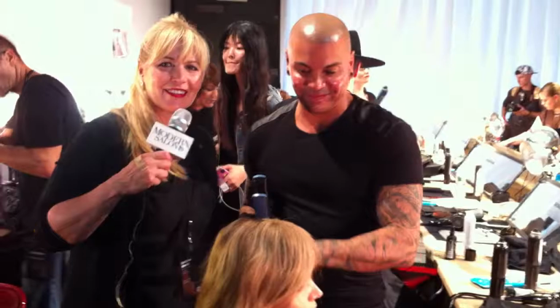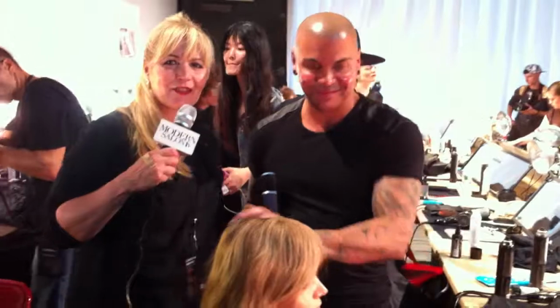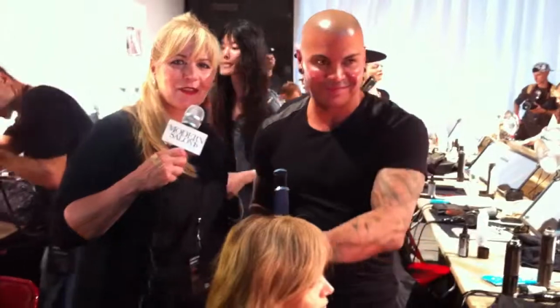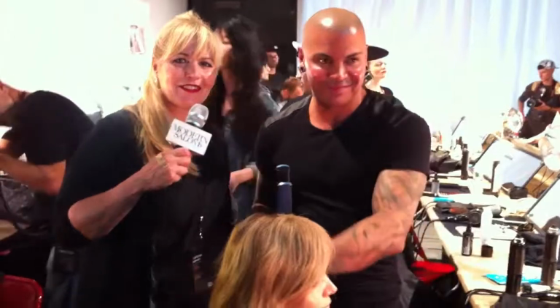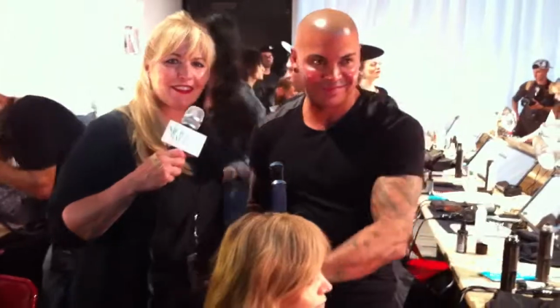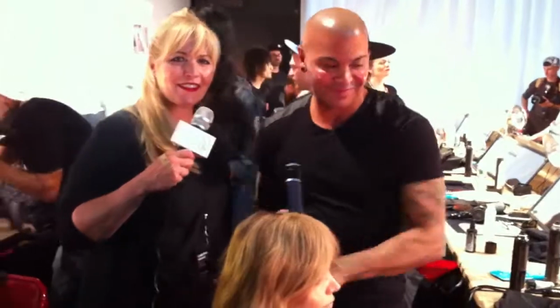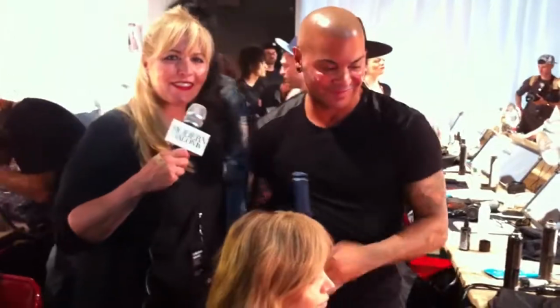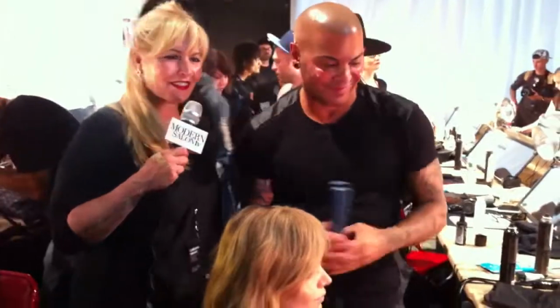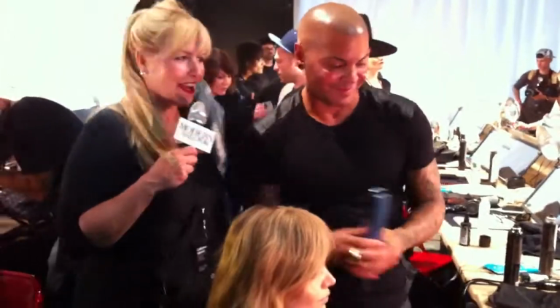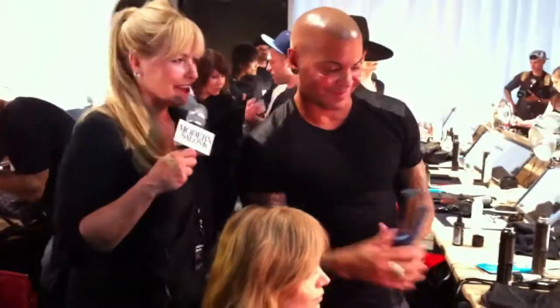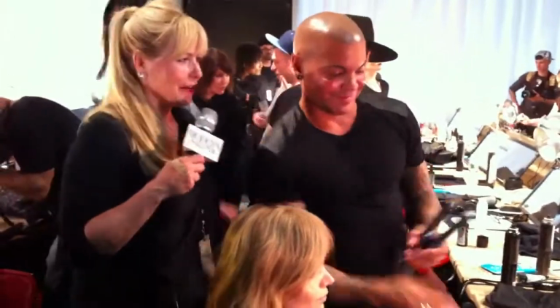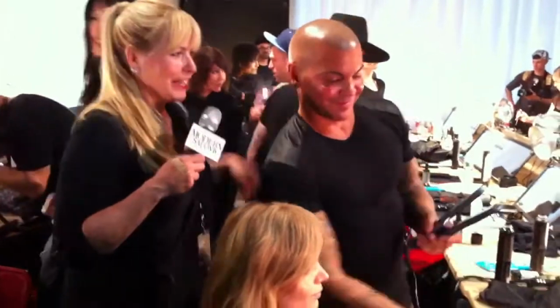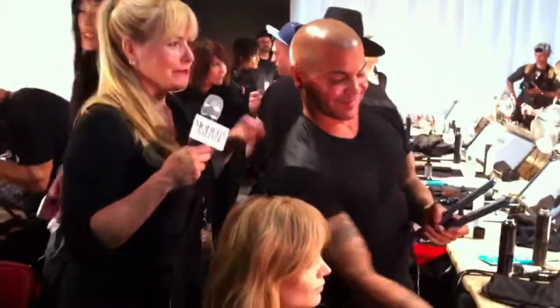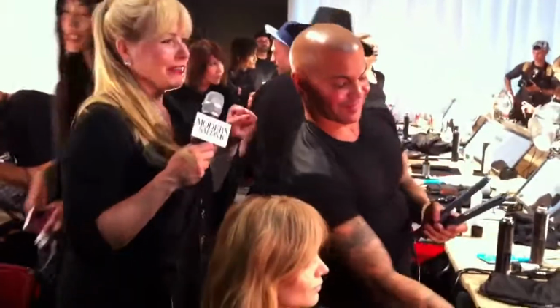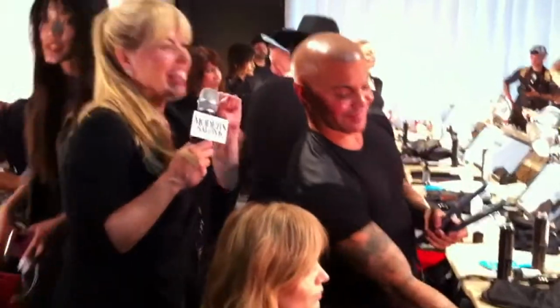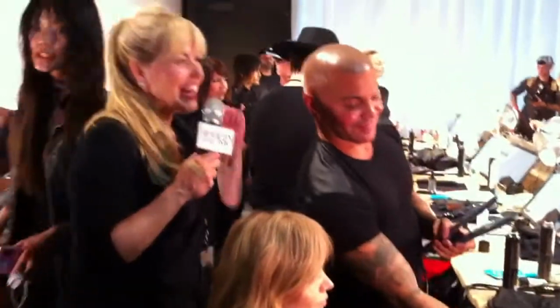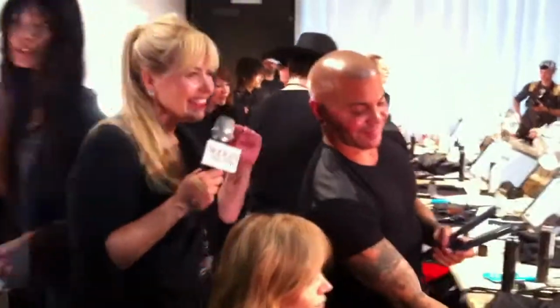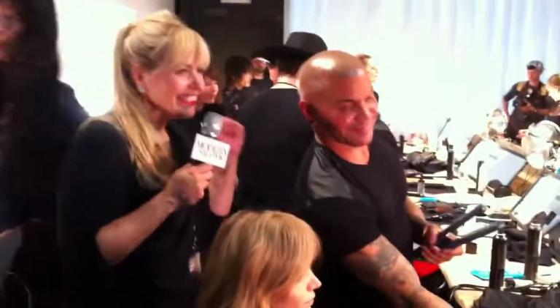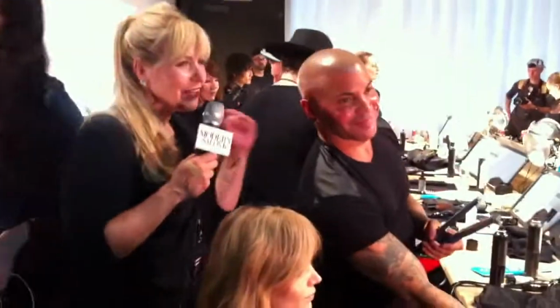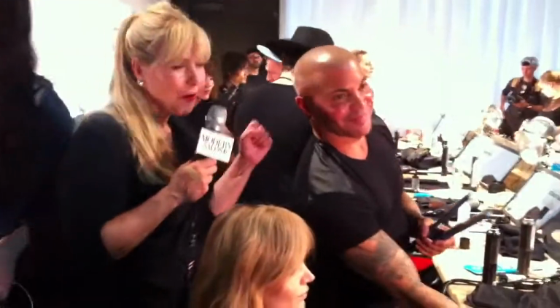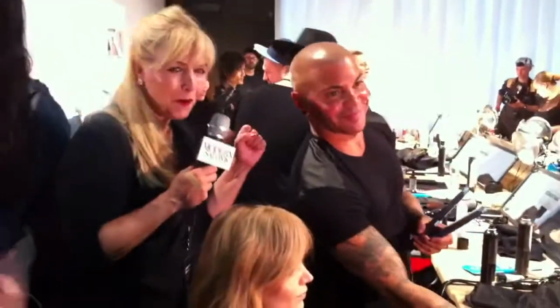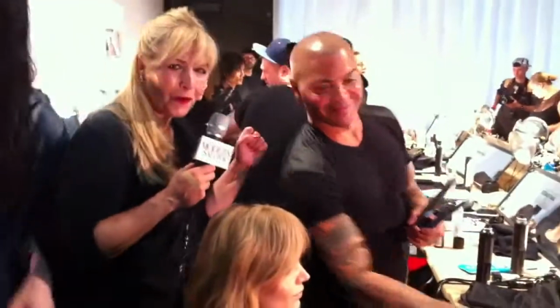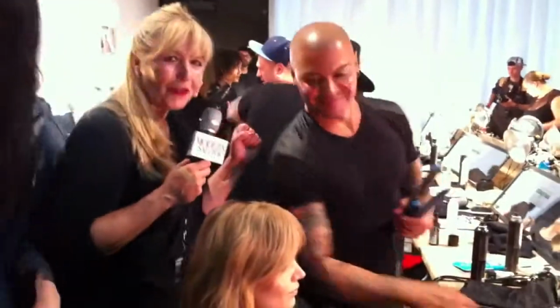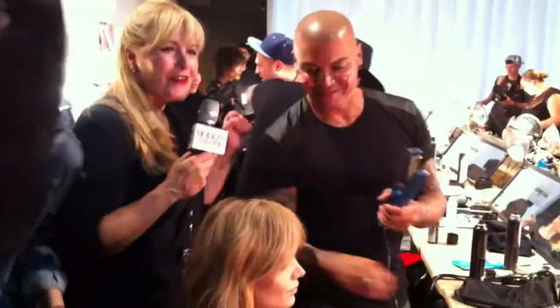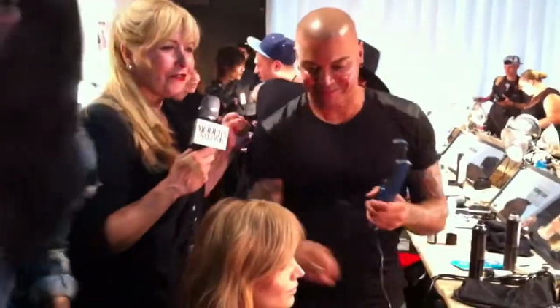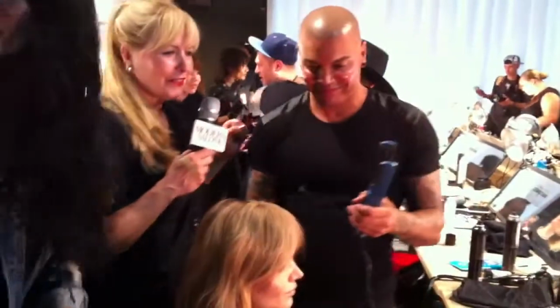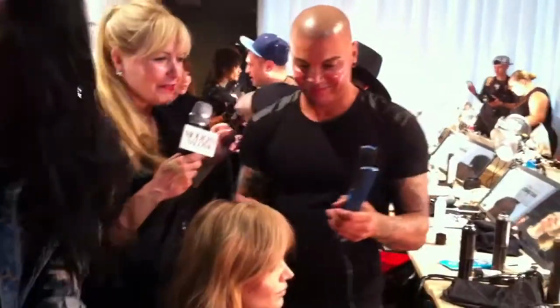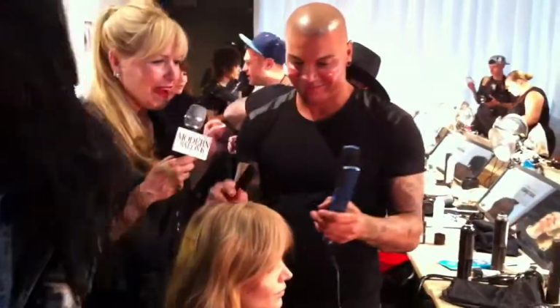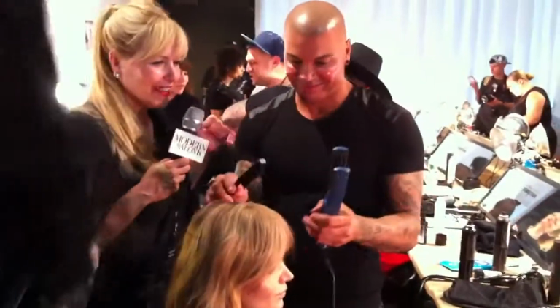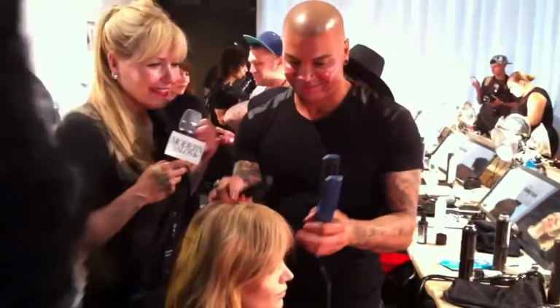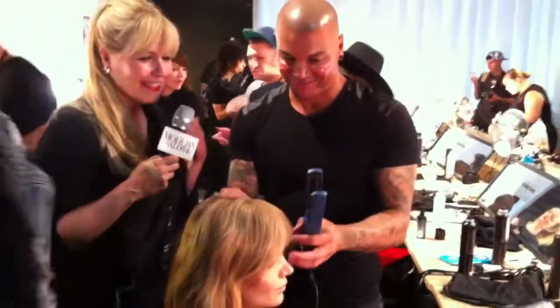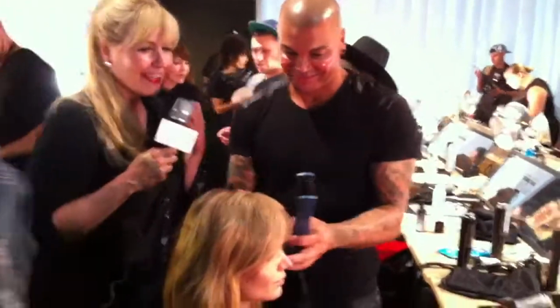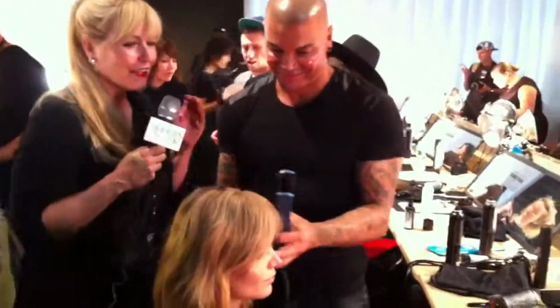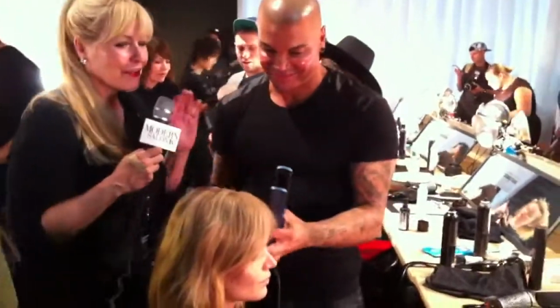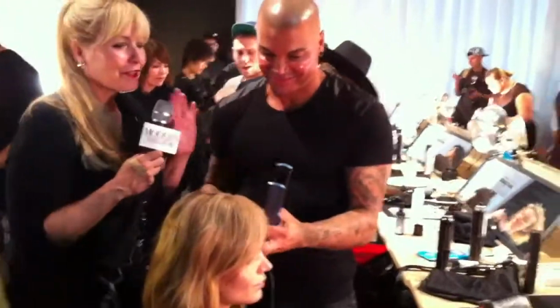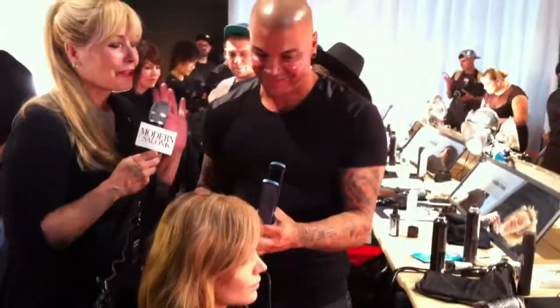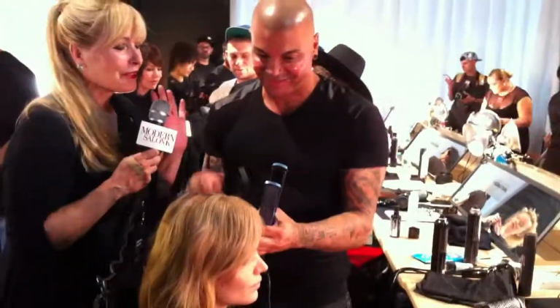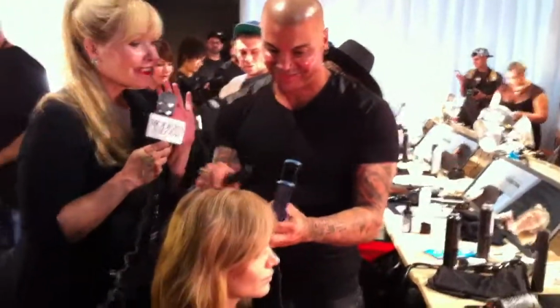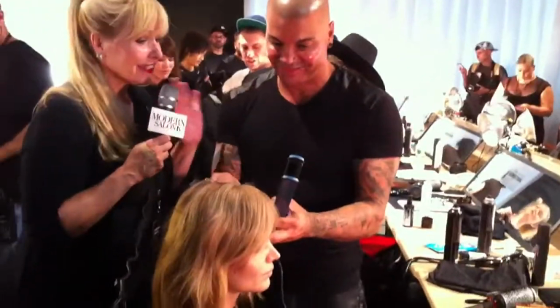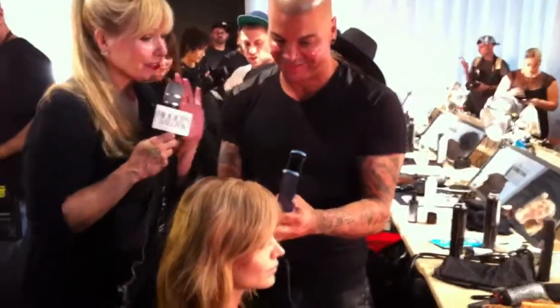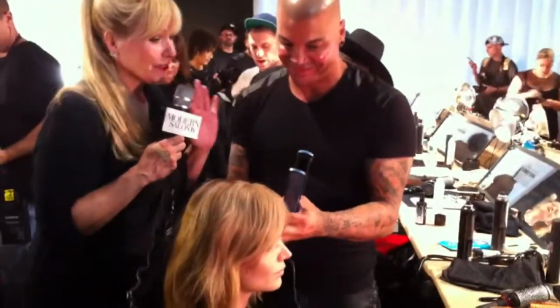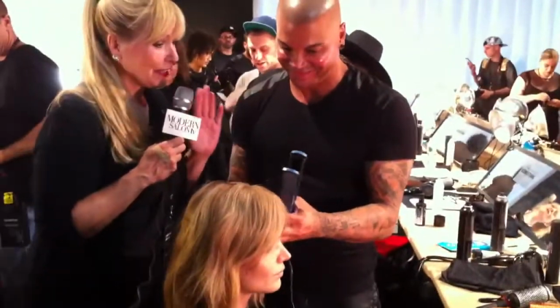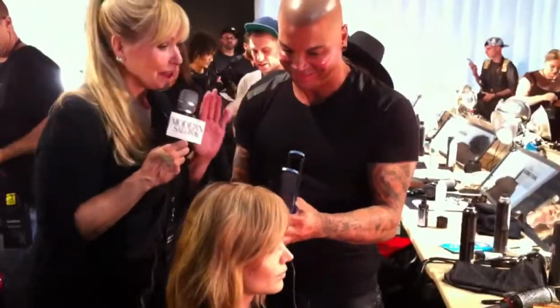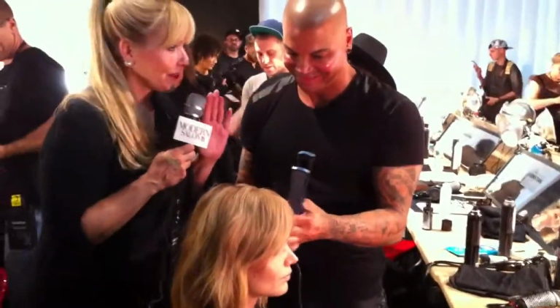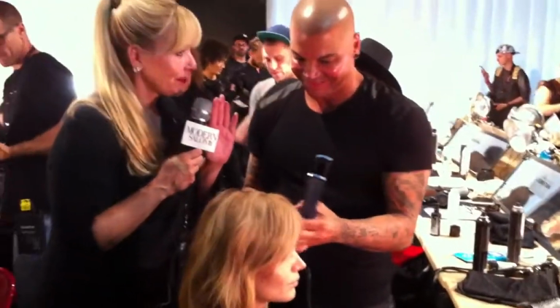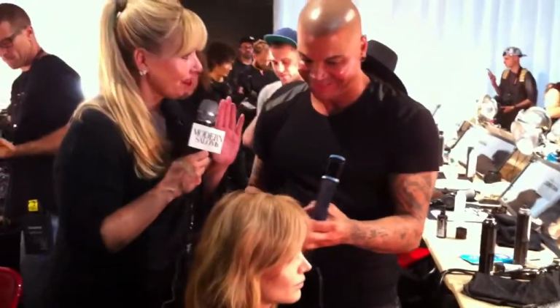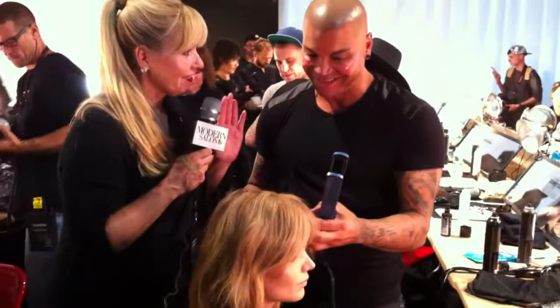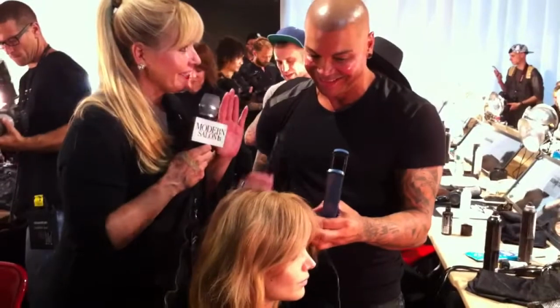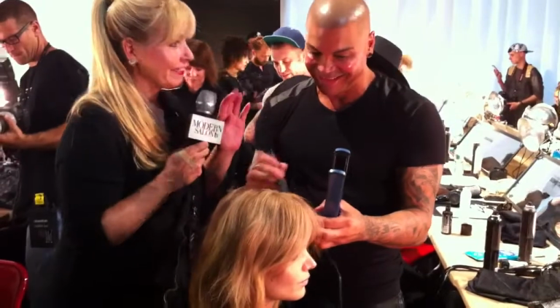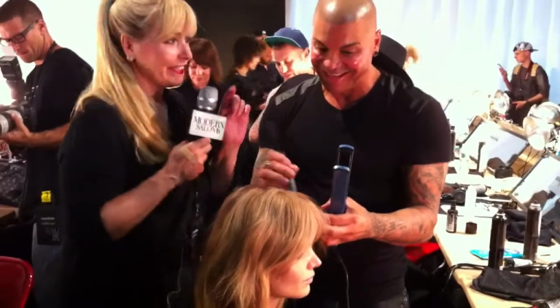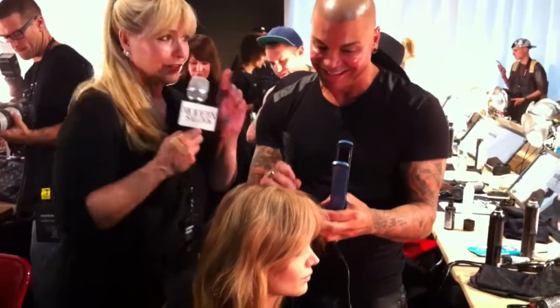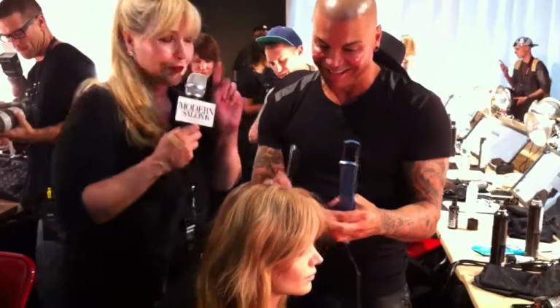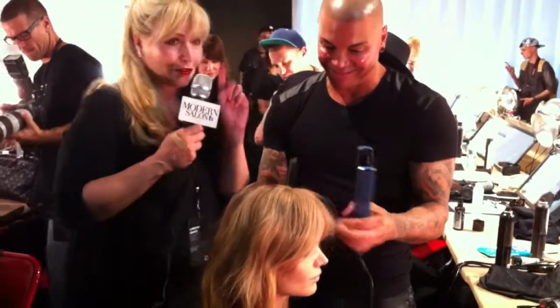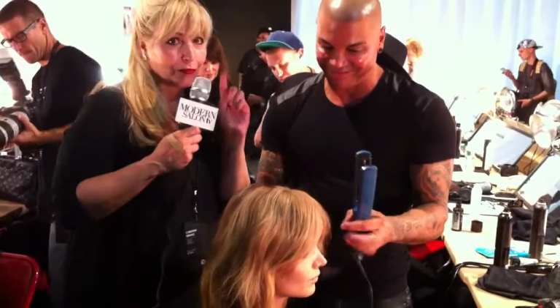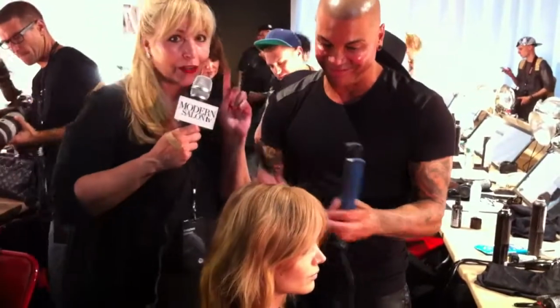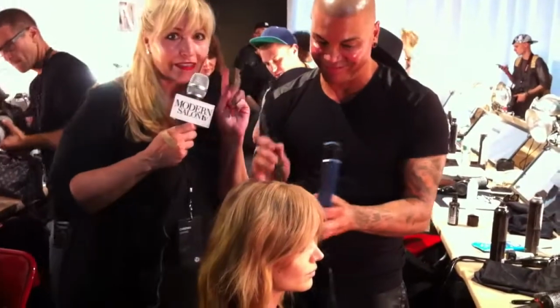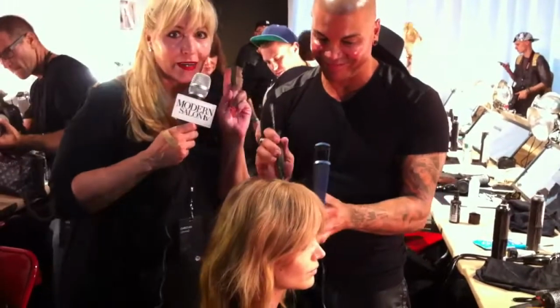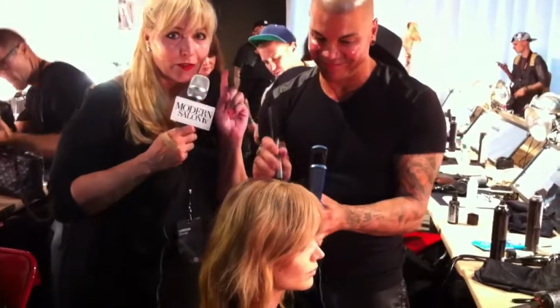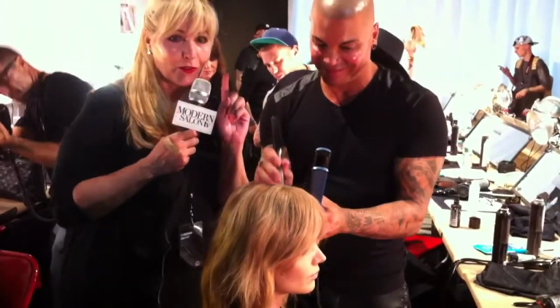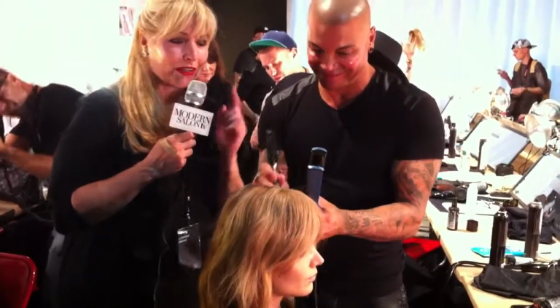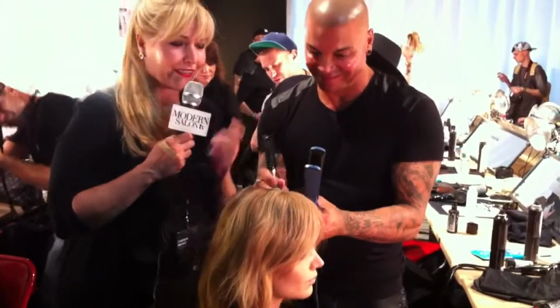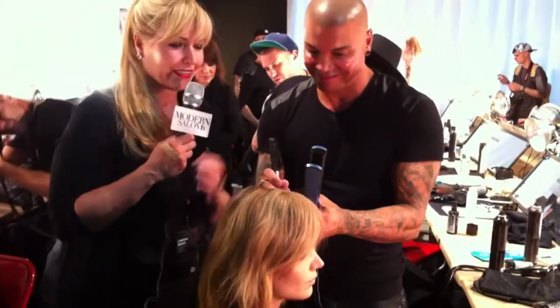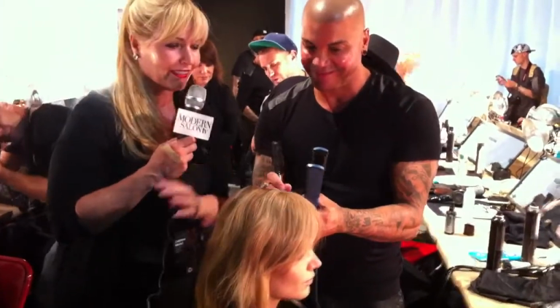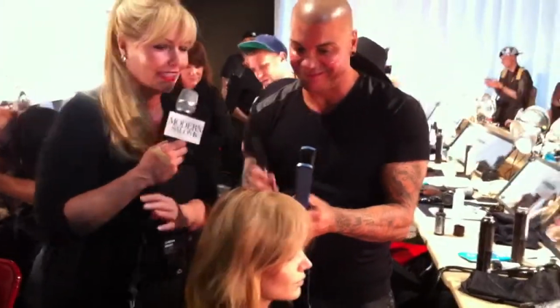Christian Siriano. I am with Anthony Cole for Sebastian. You are doing such a great look this season. It's for spring-summer 2016.